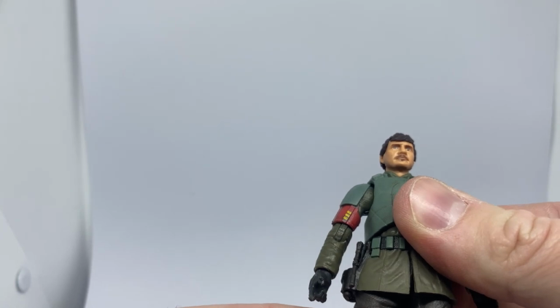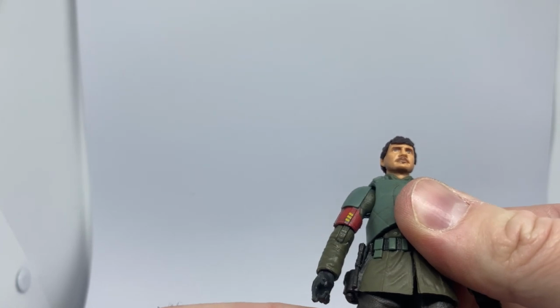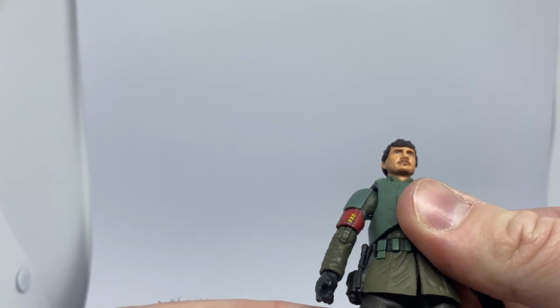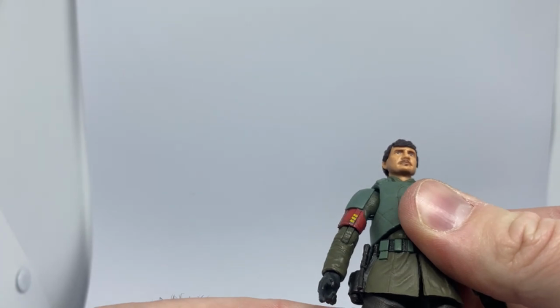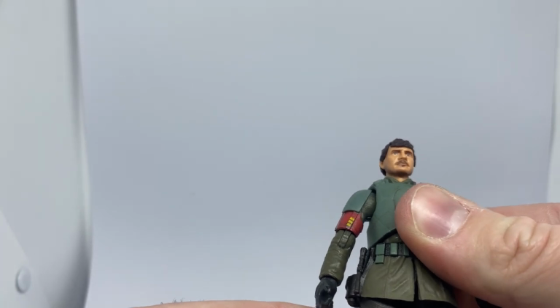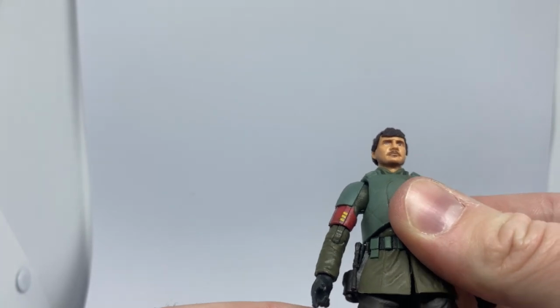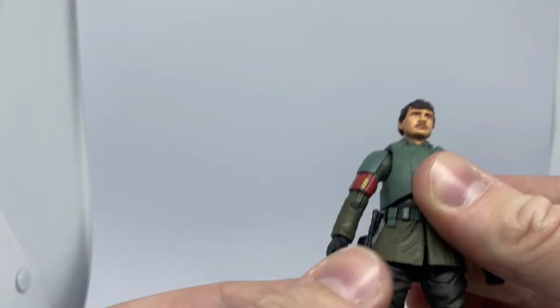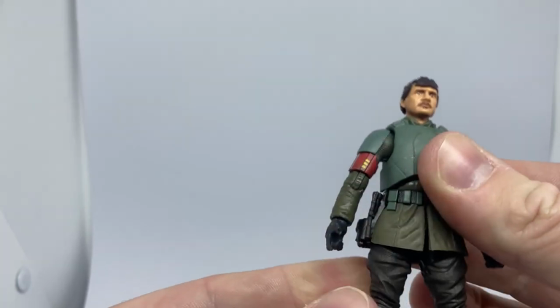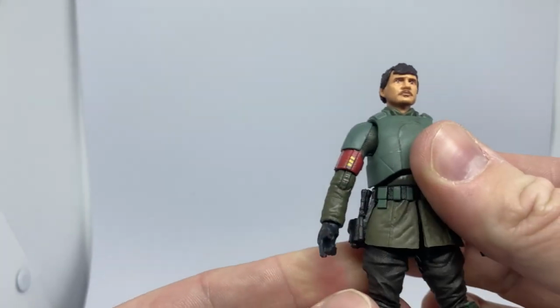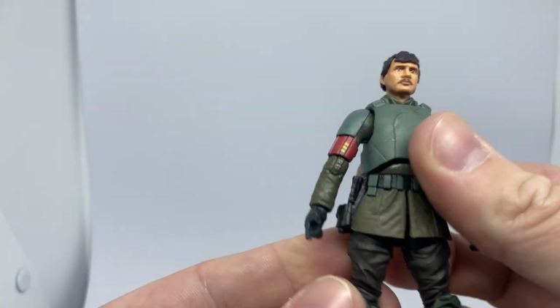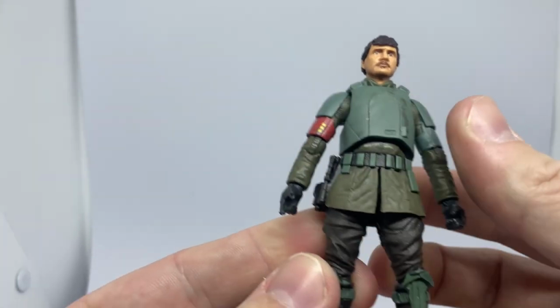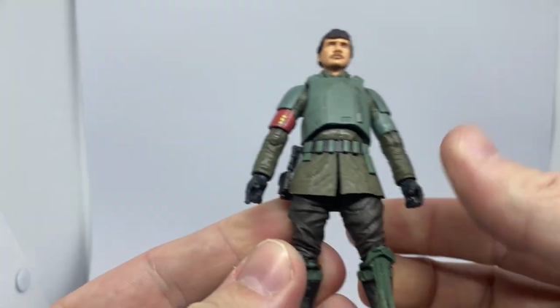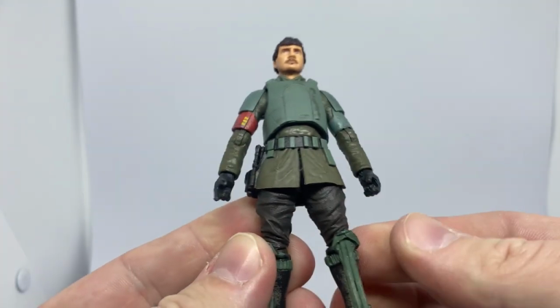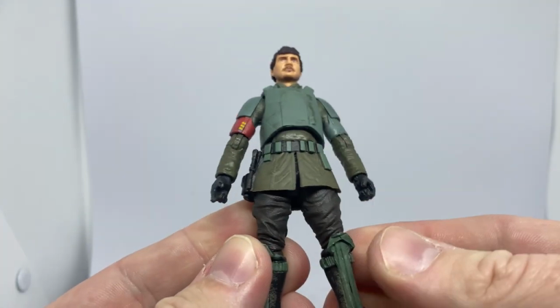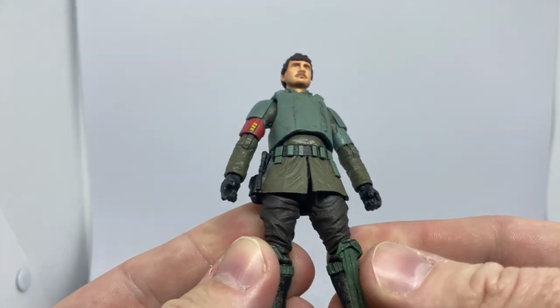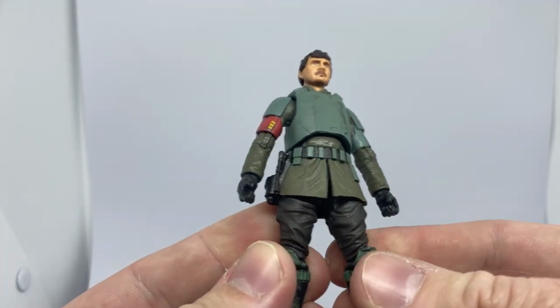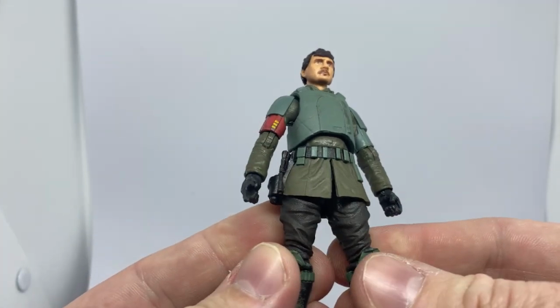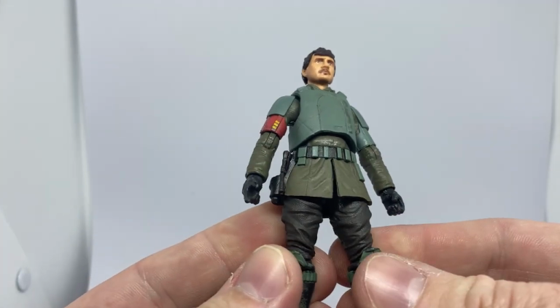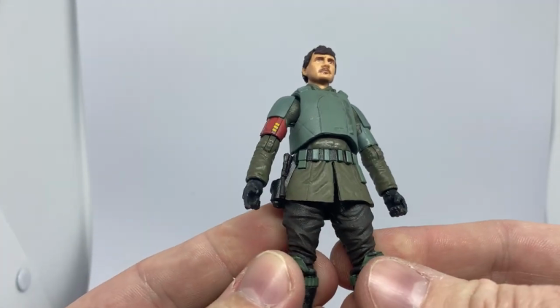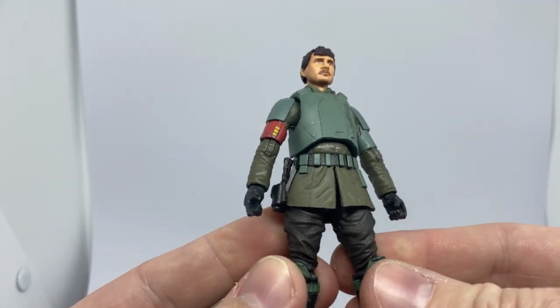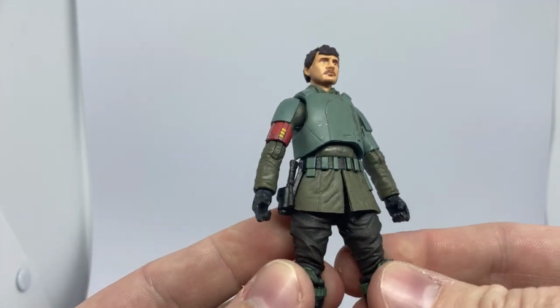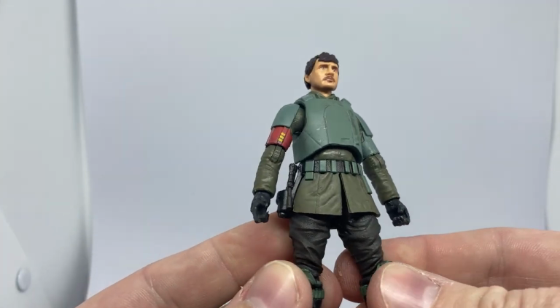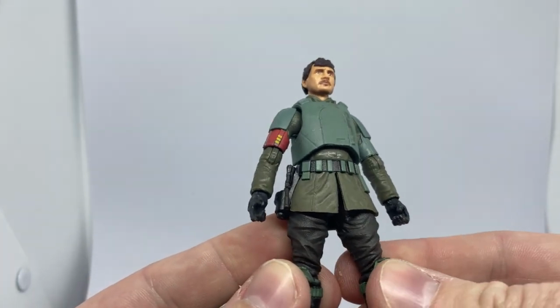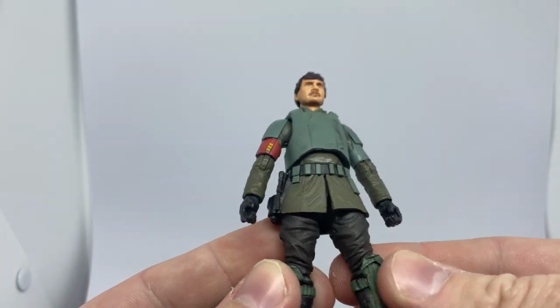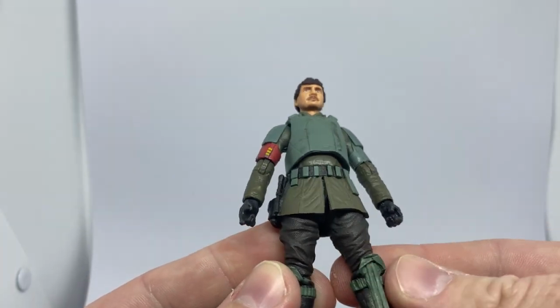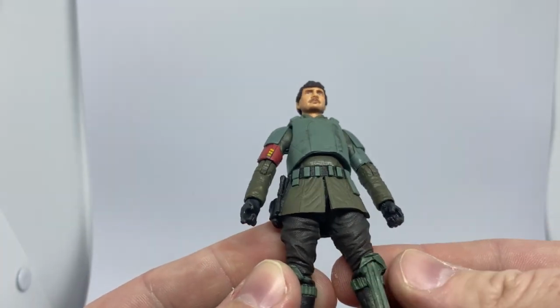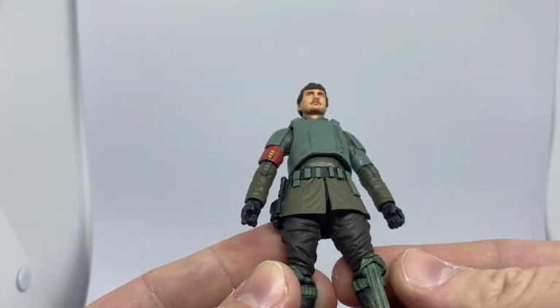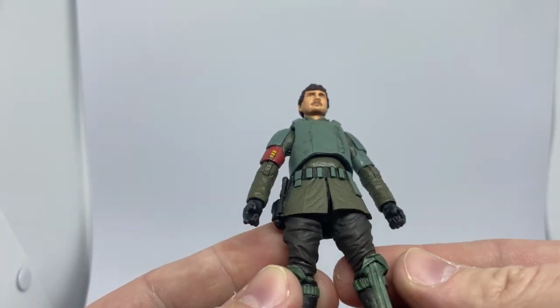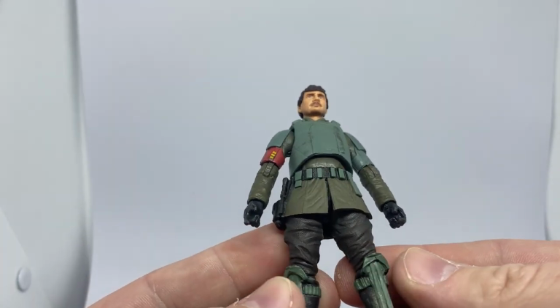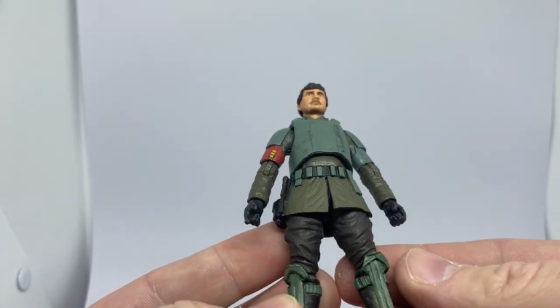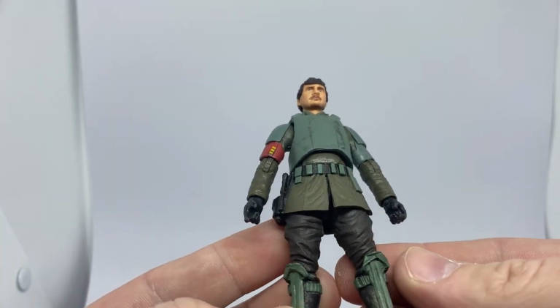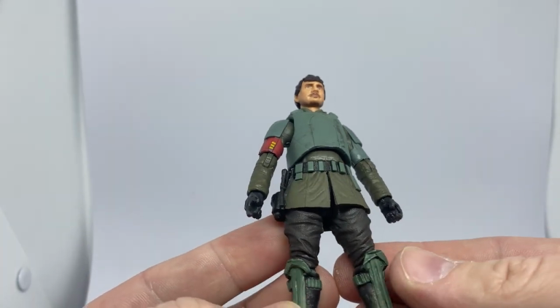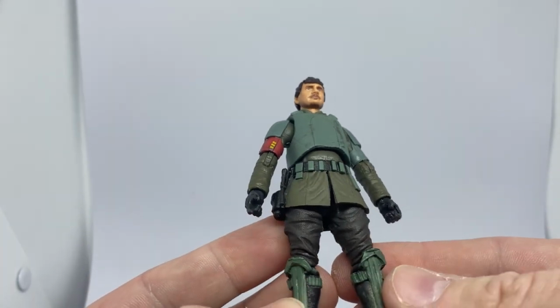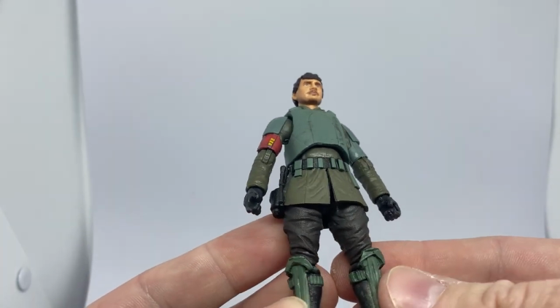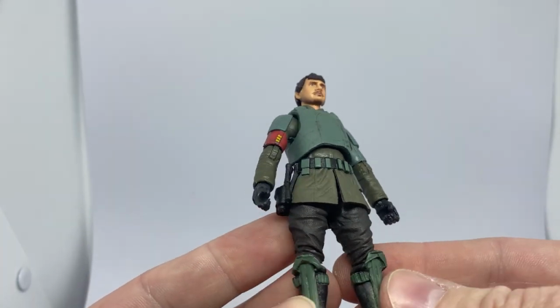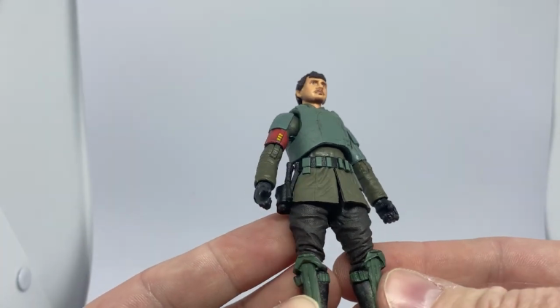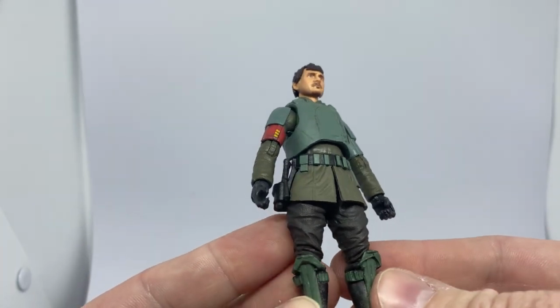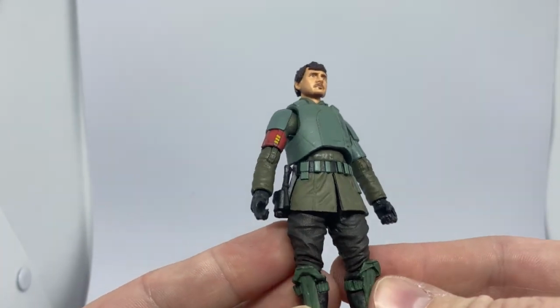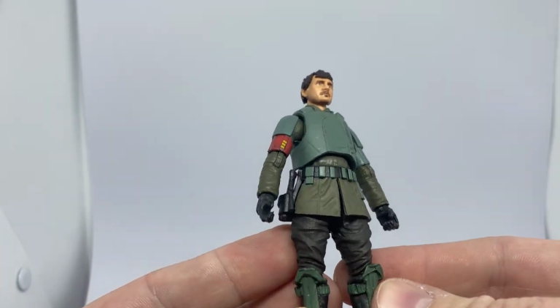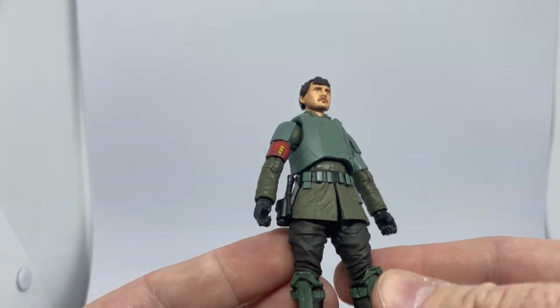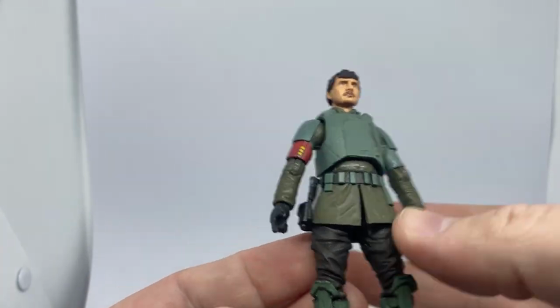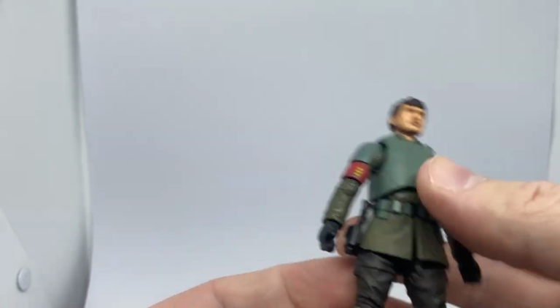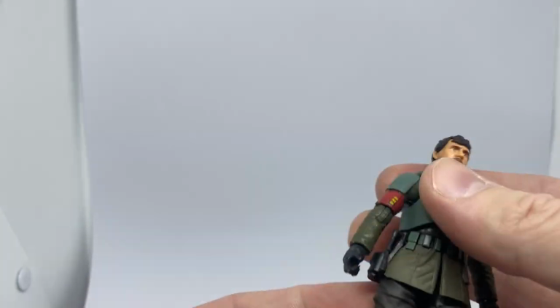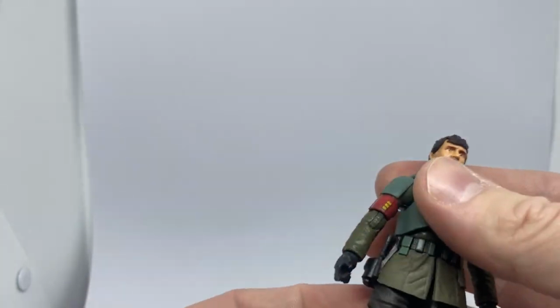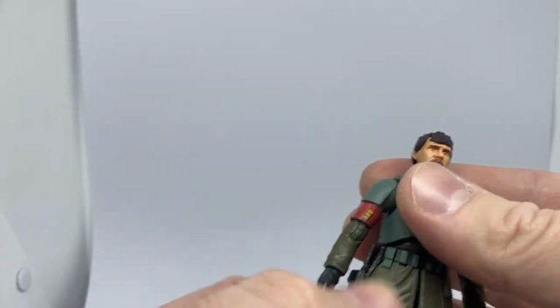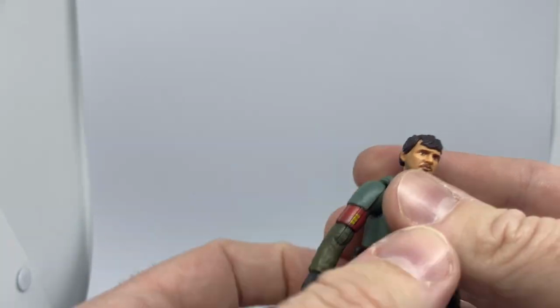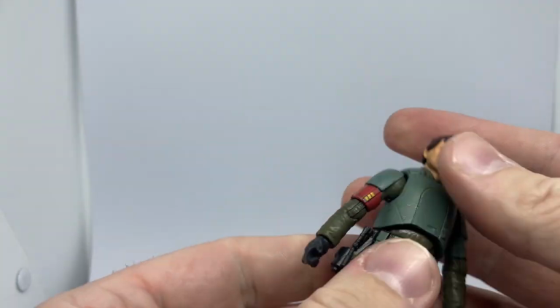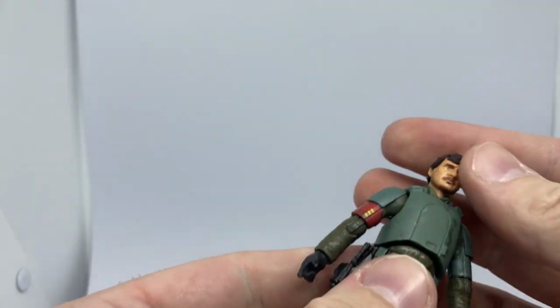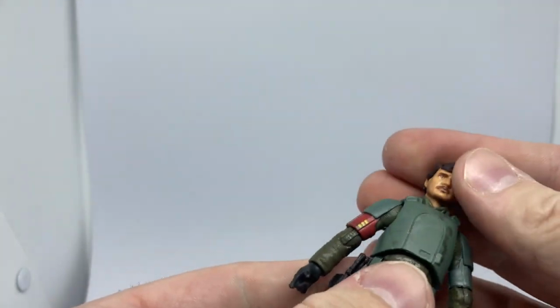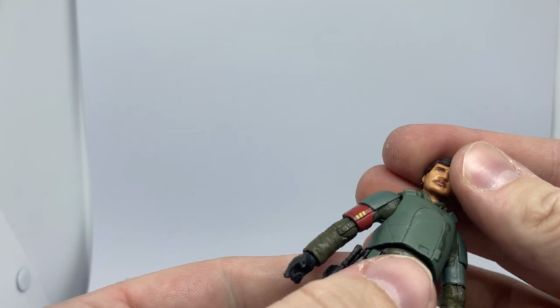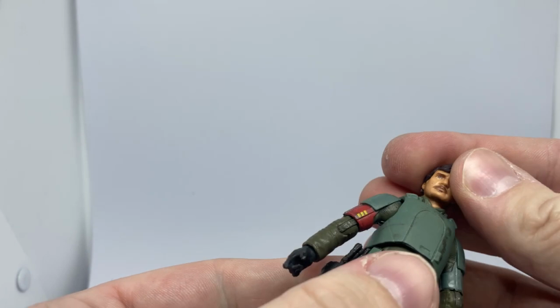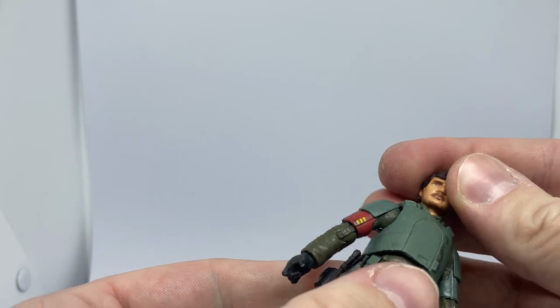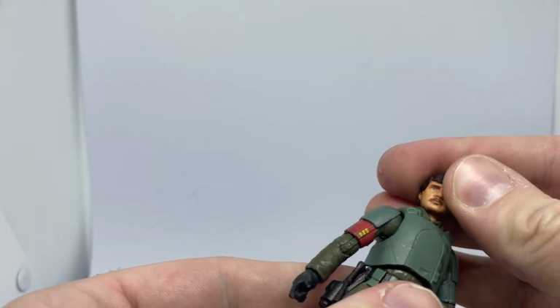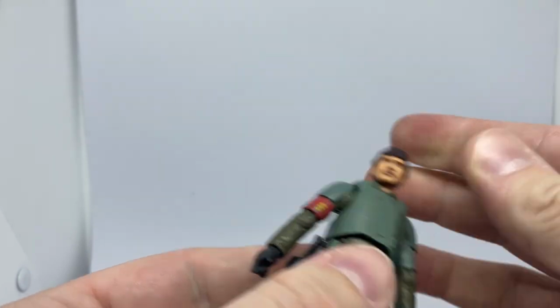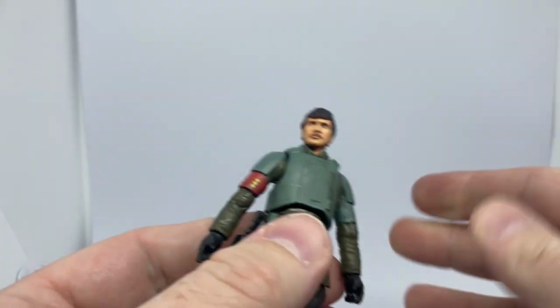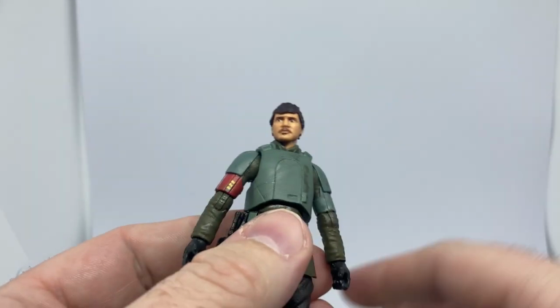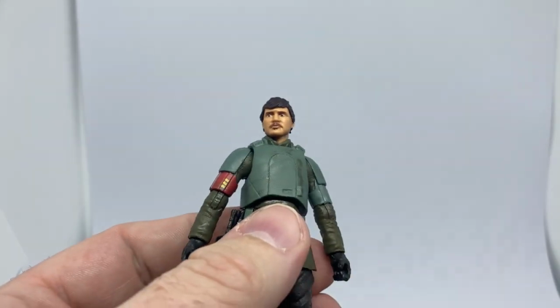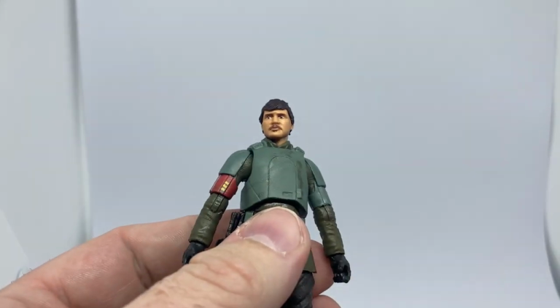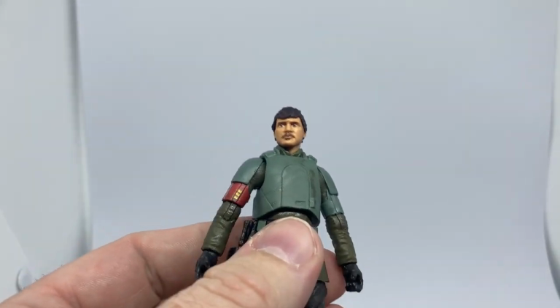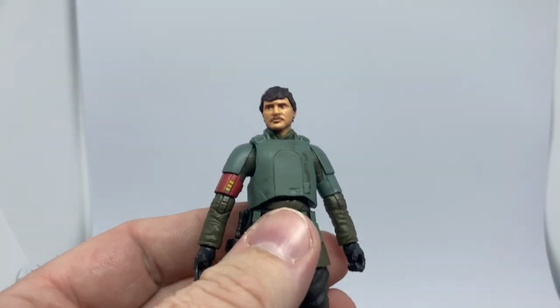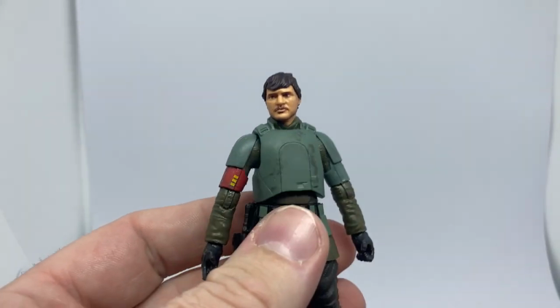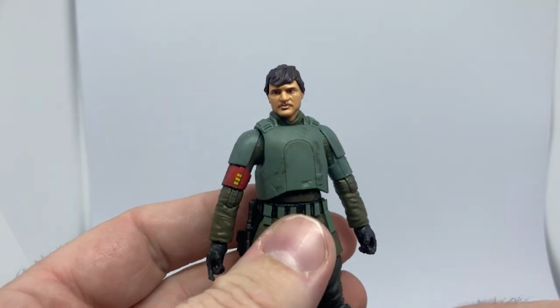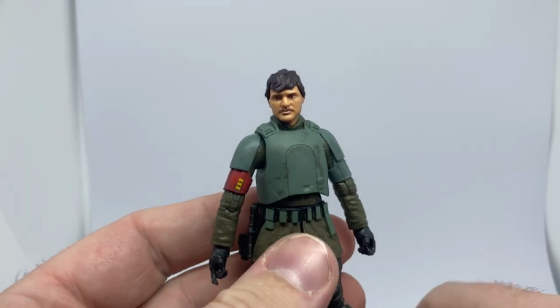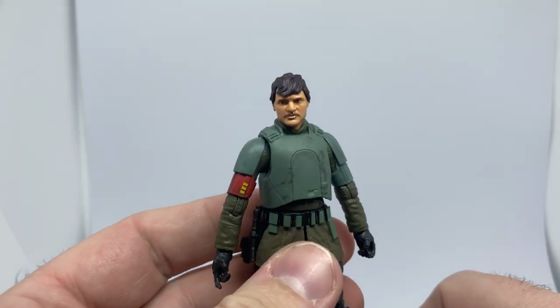I really like the fact that they repurposed this armor from Rogue One and a bit of Solo as well, I think. Yeah, it all sort of blends together as all part of the Empire now.